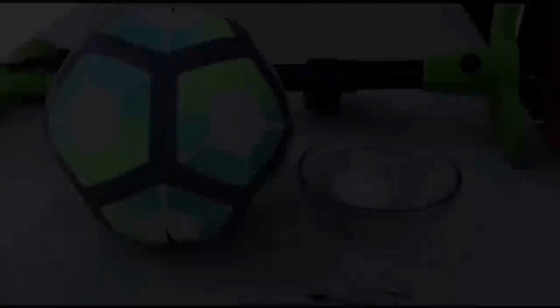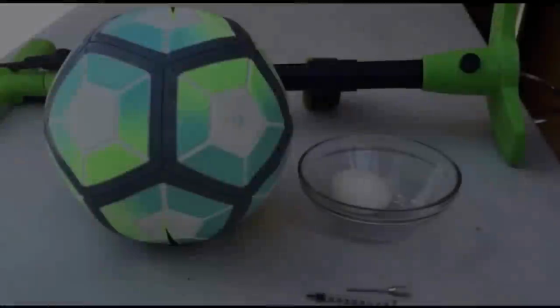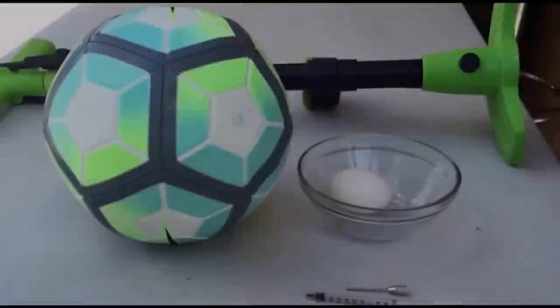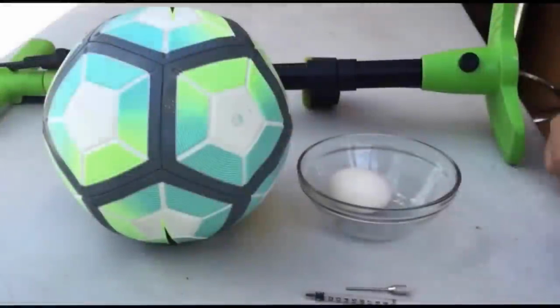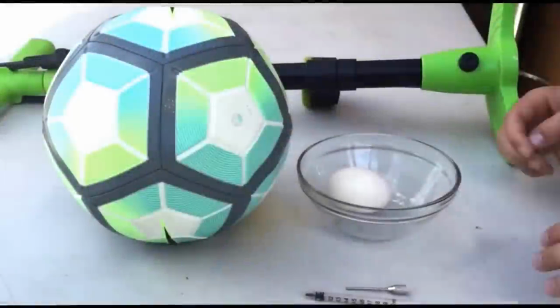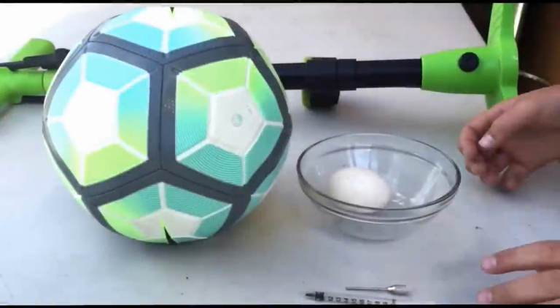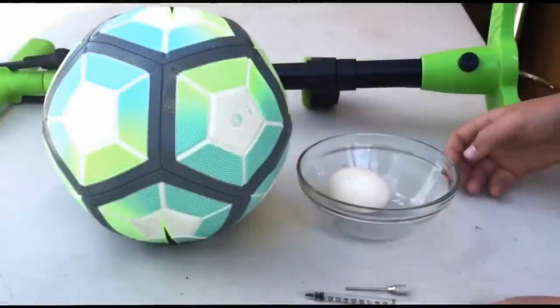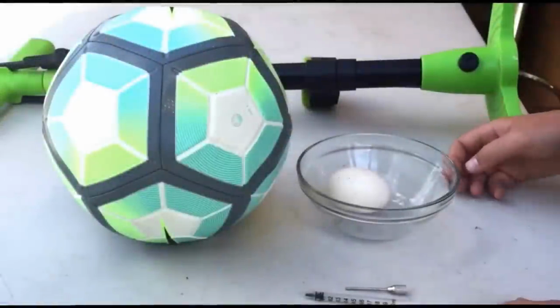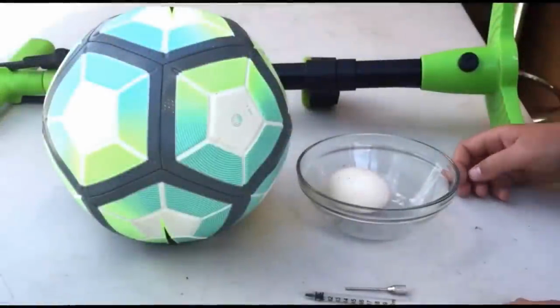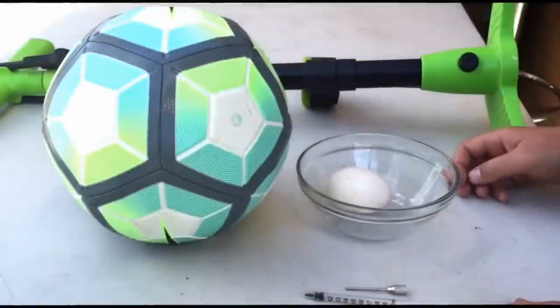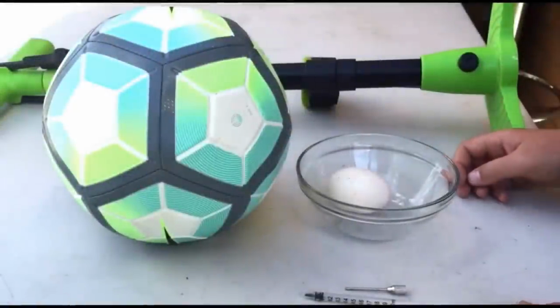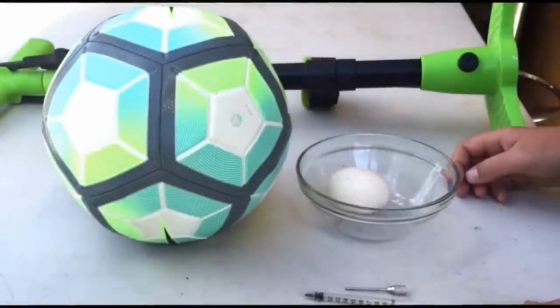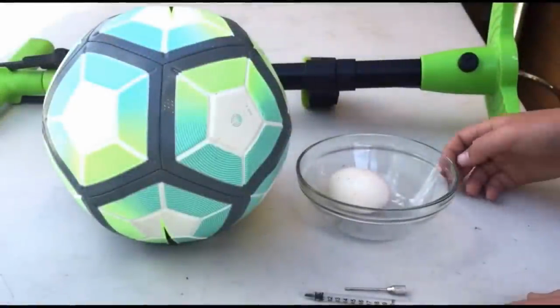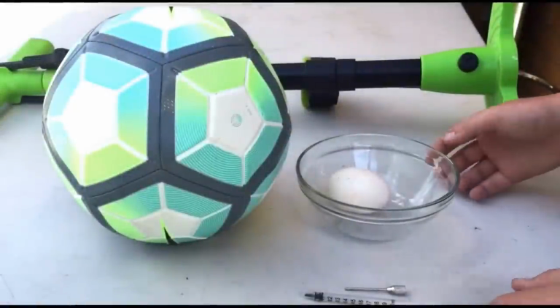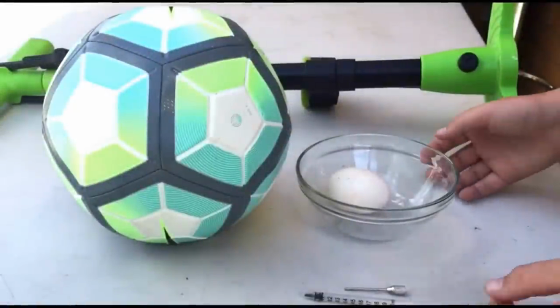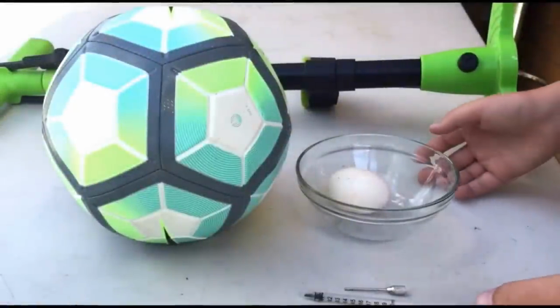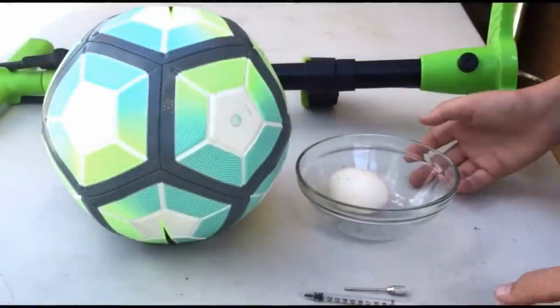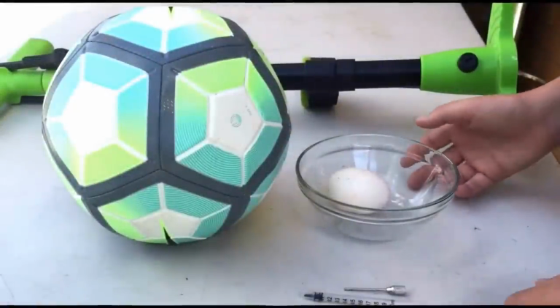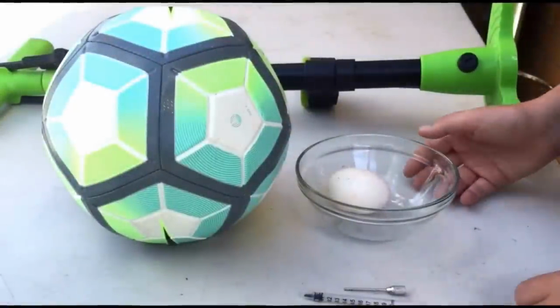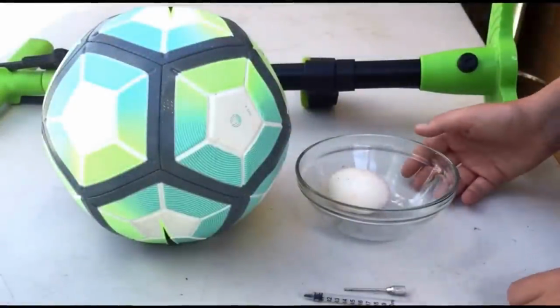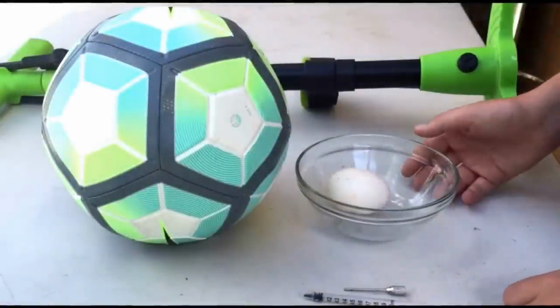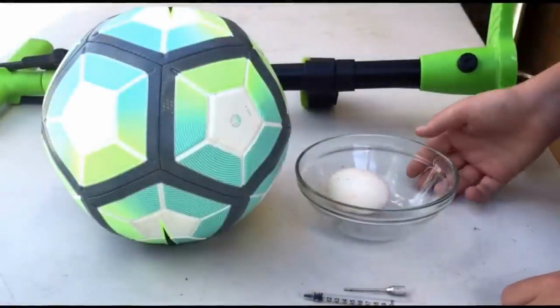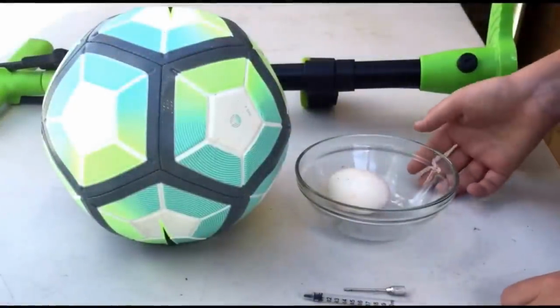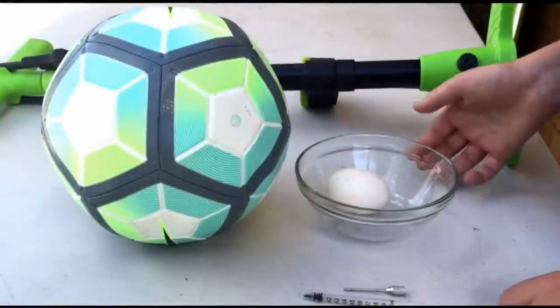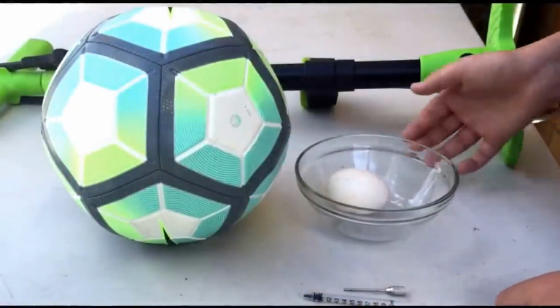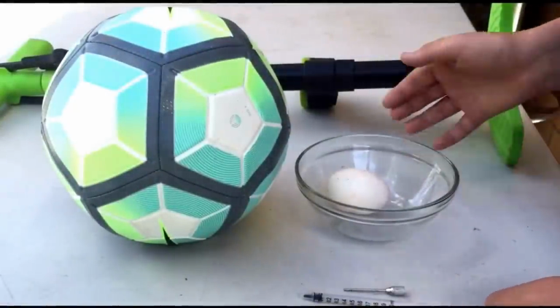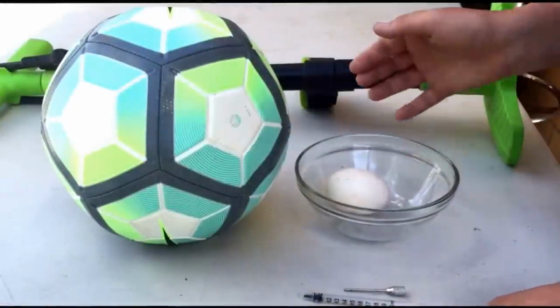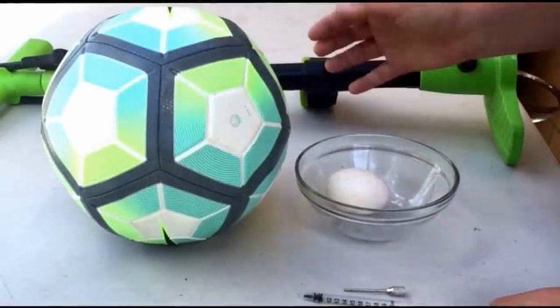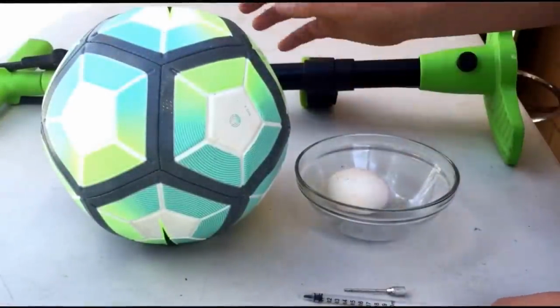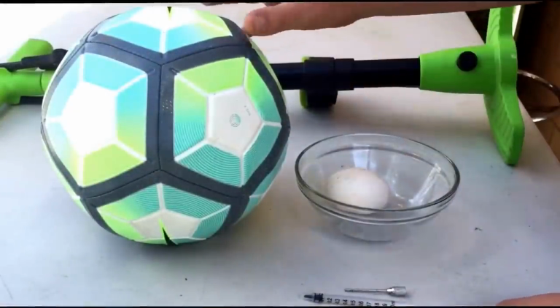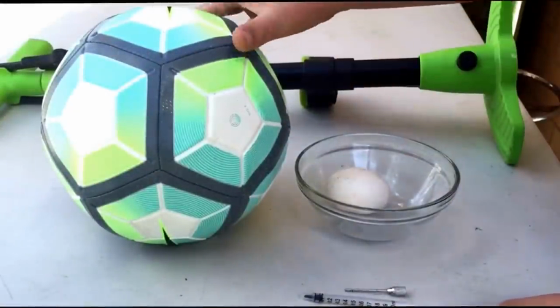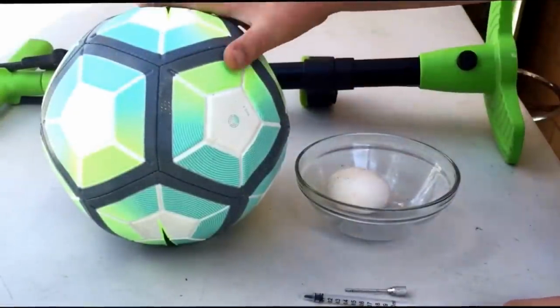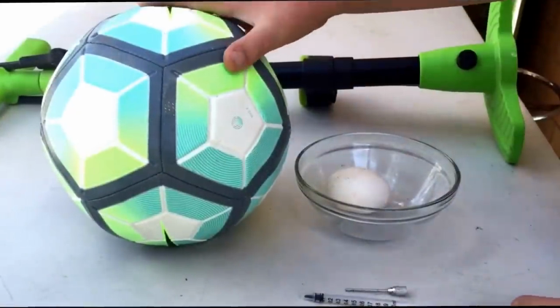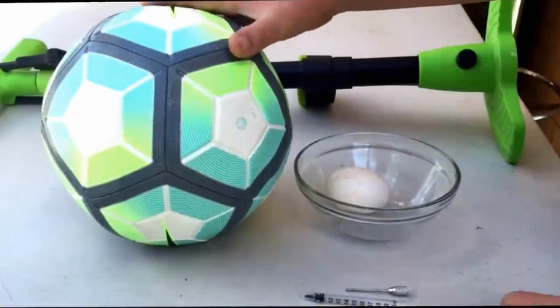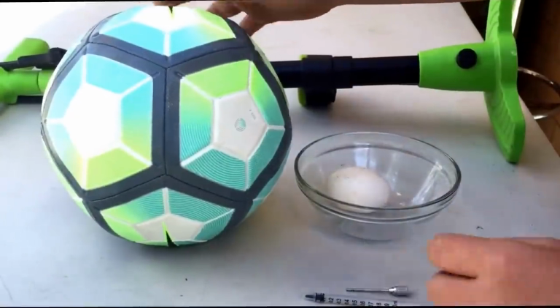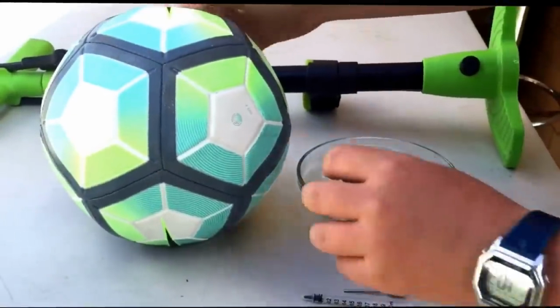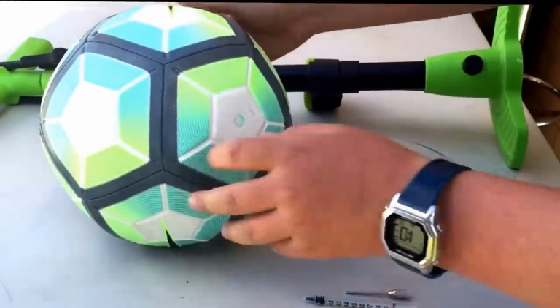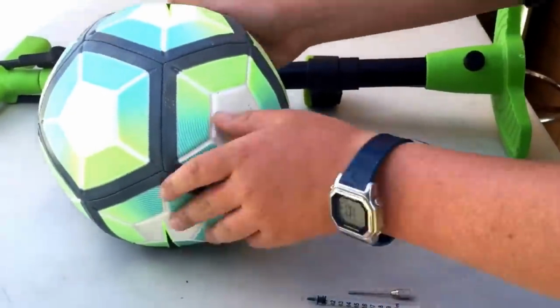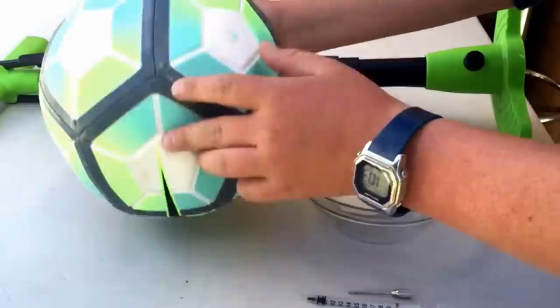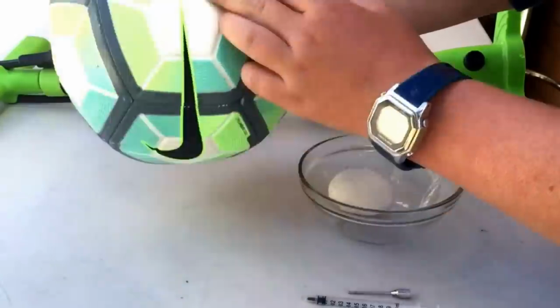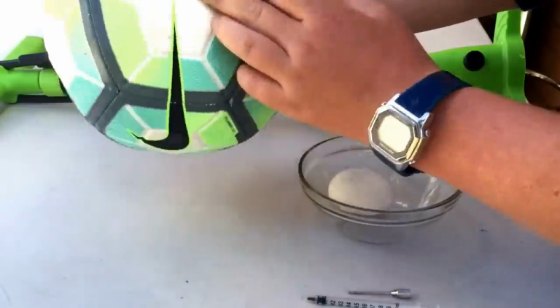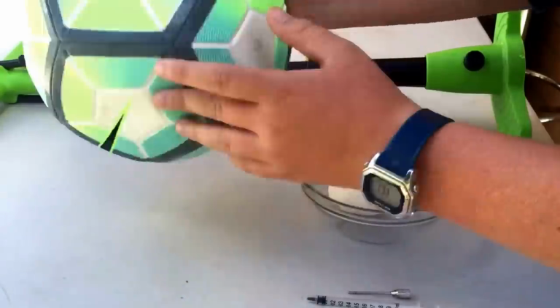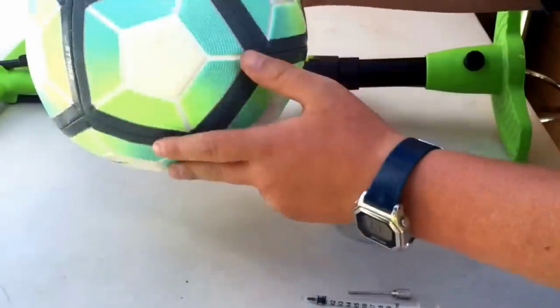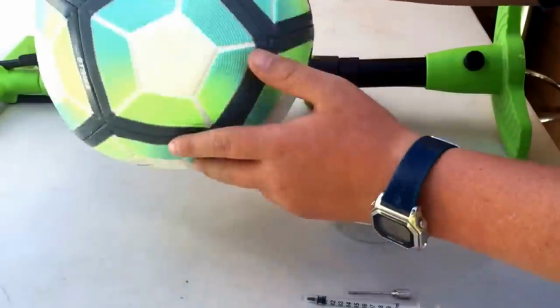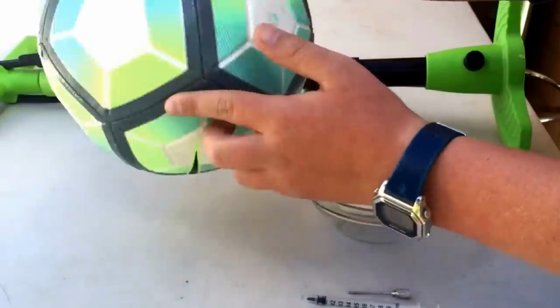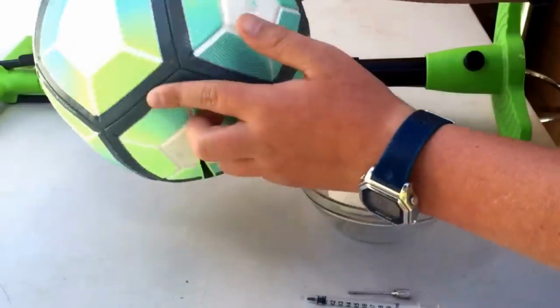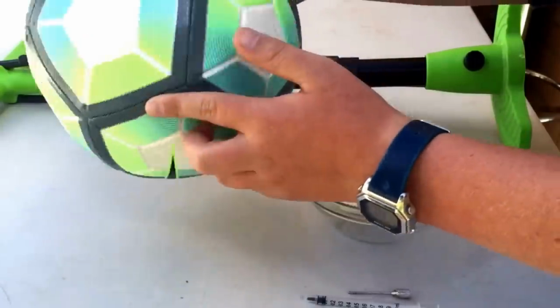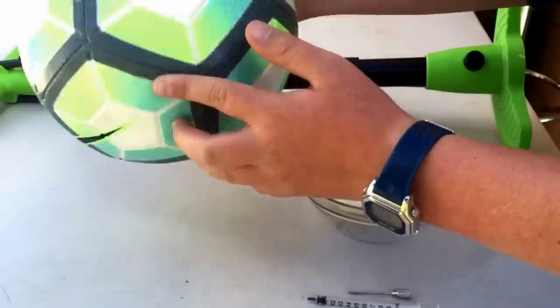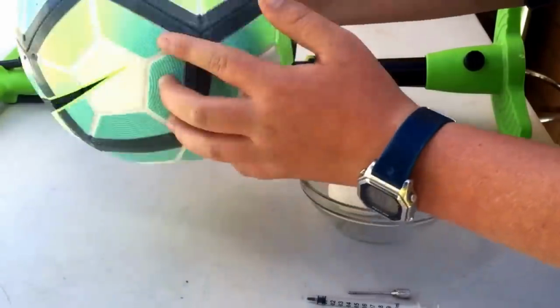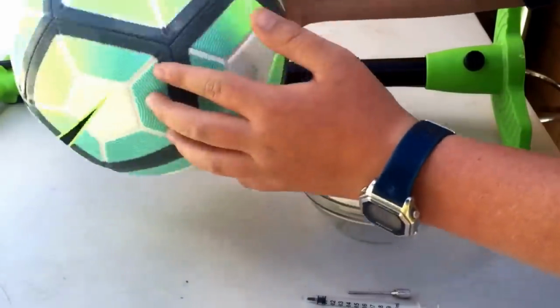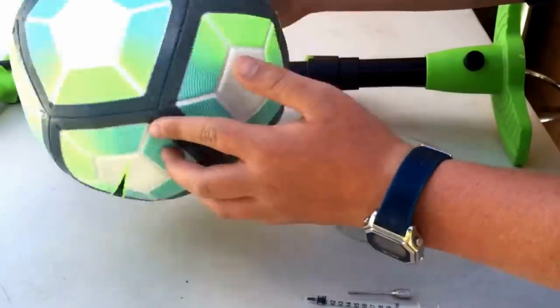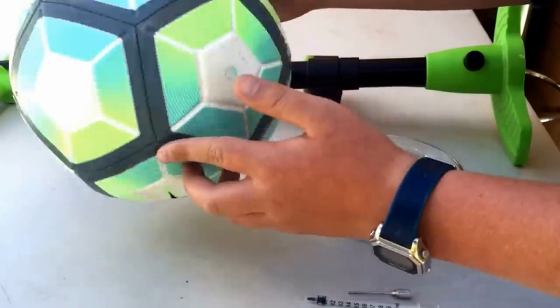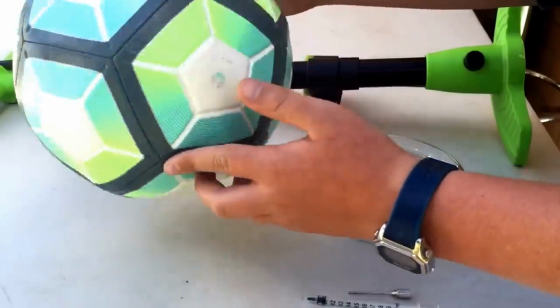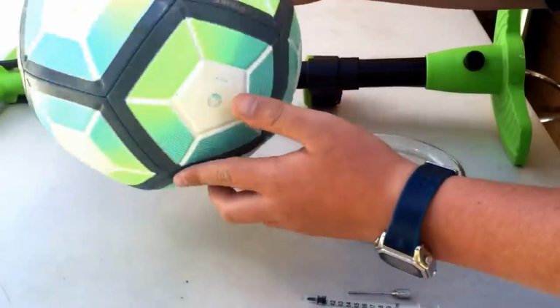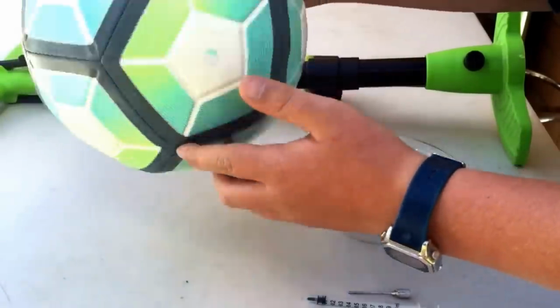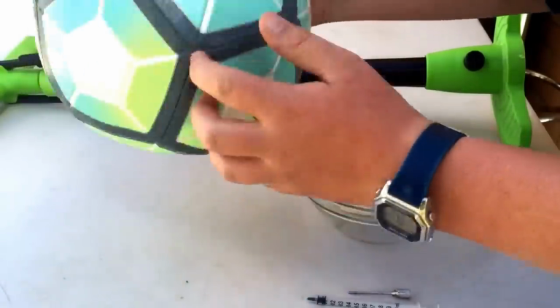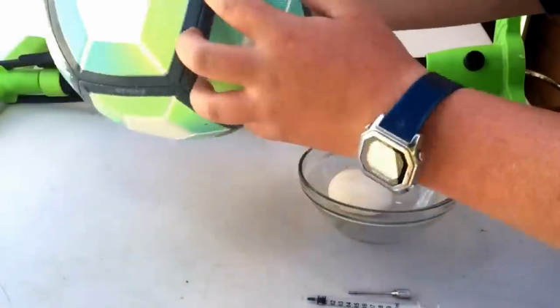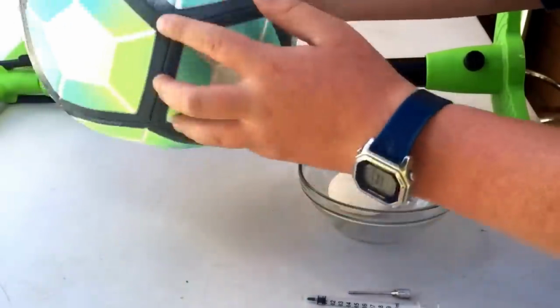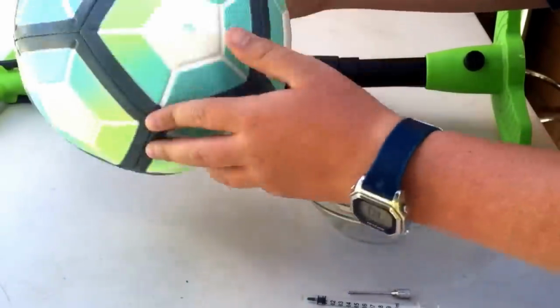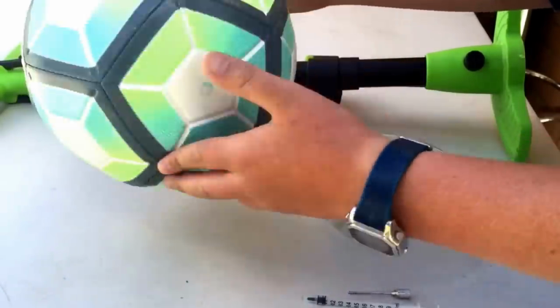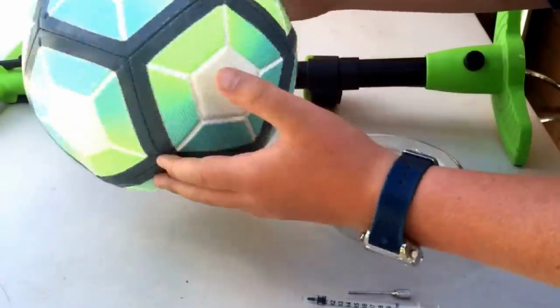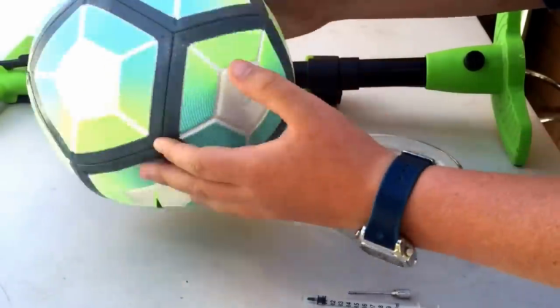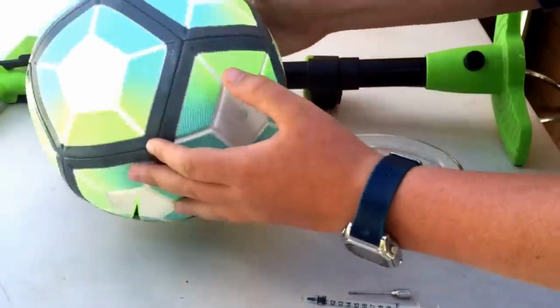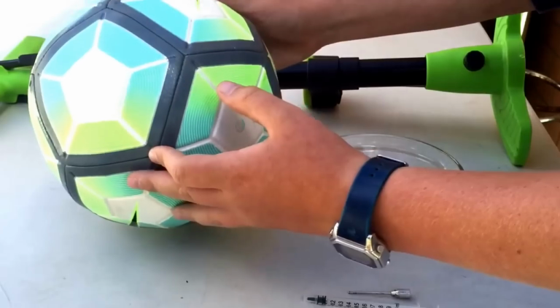In today's video I'm going to be teaching you guys how to fix a punctured soccer ball, so without further ado let's jump straight into it.